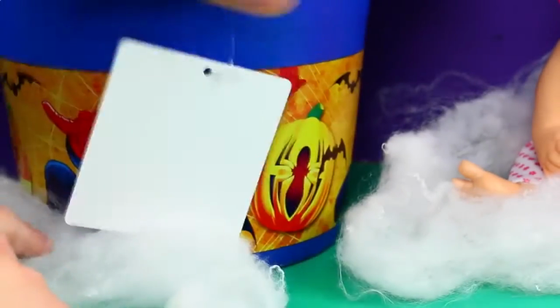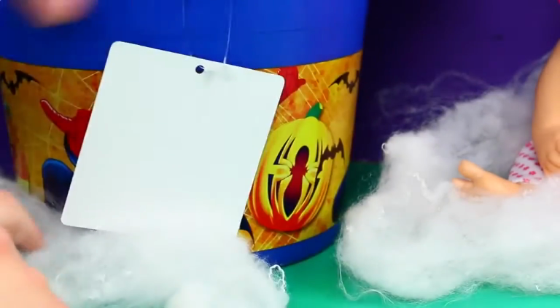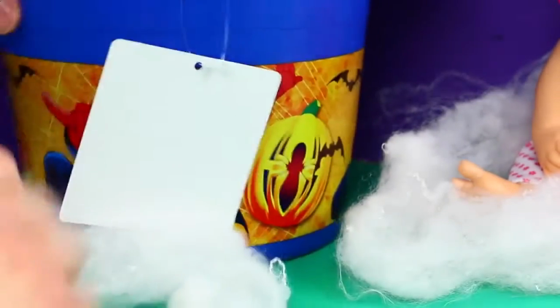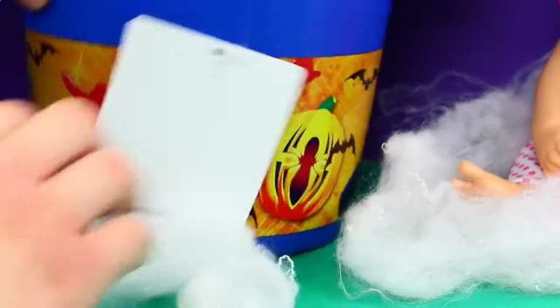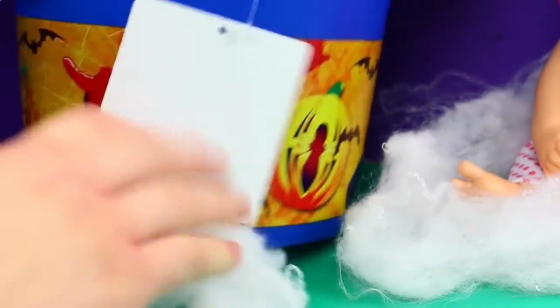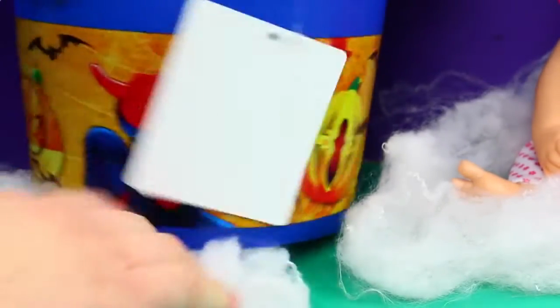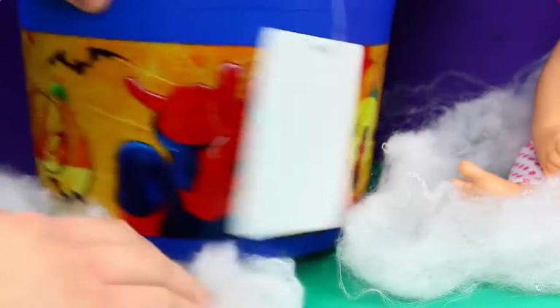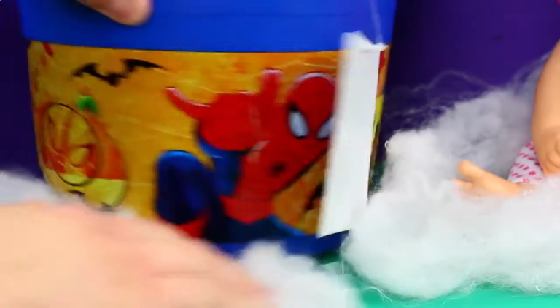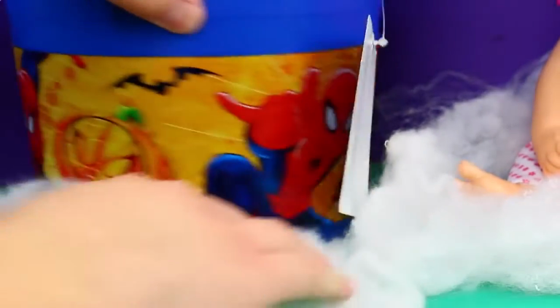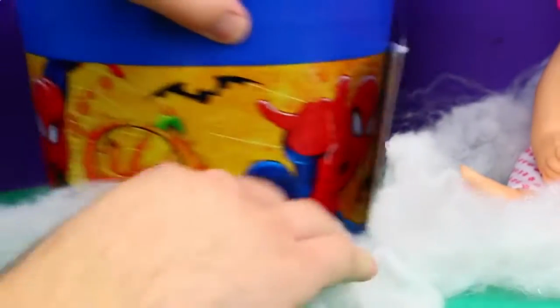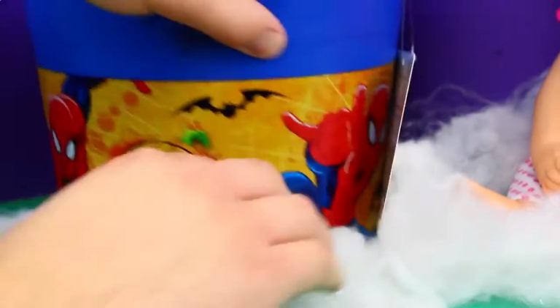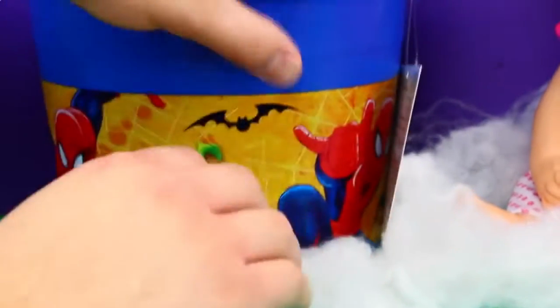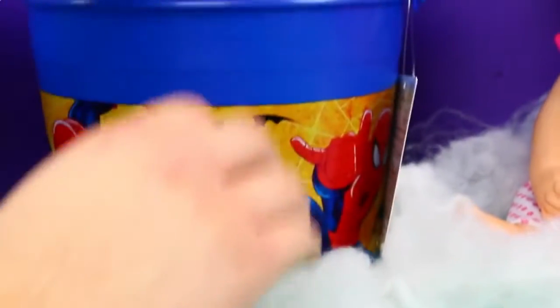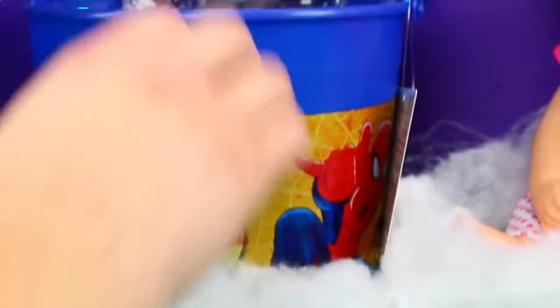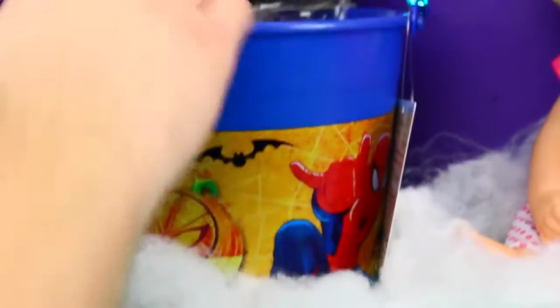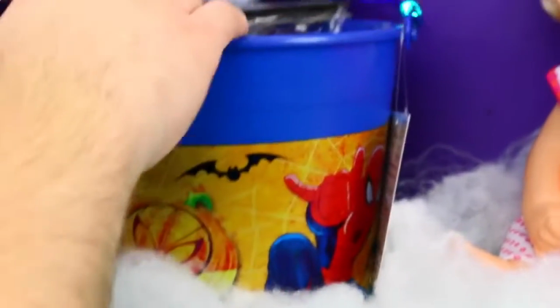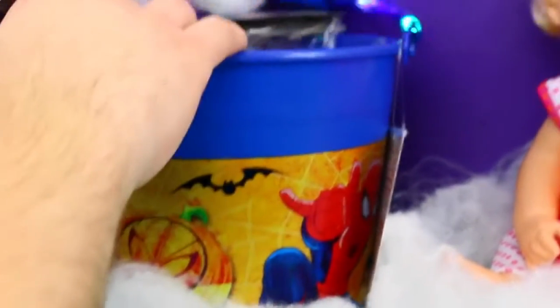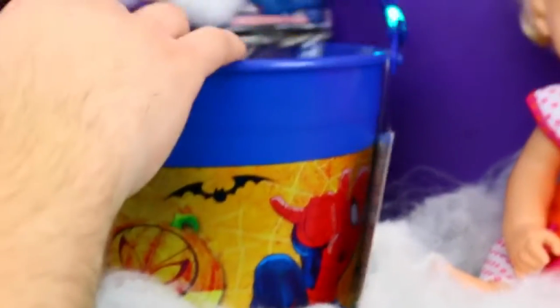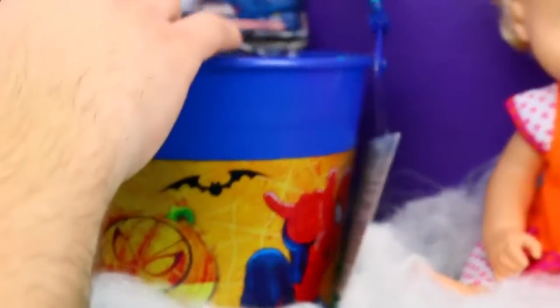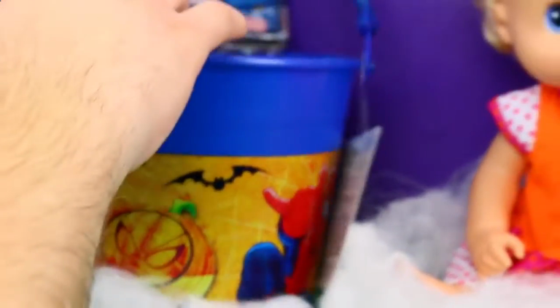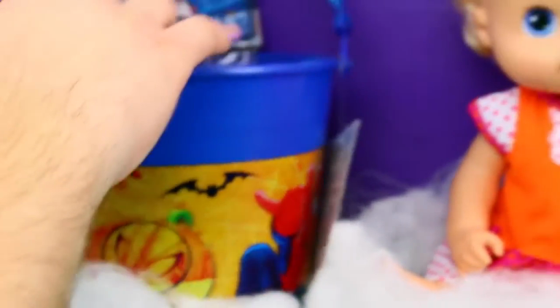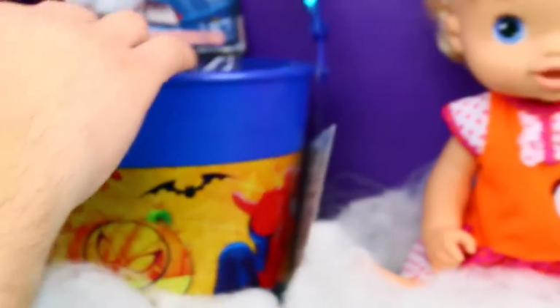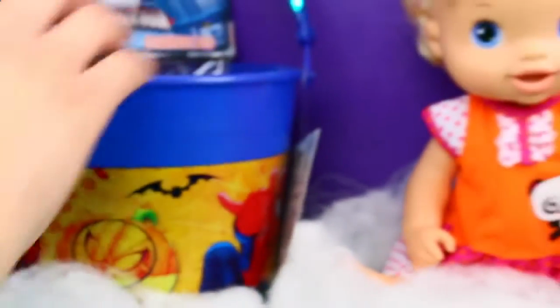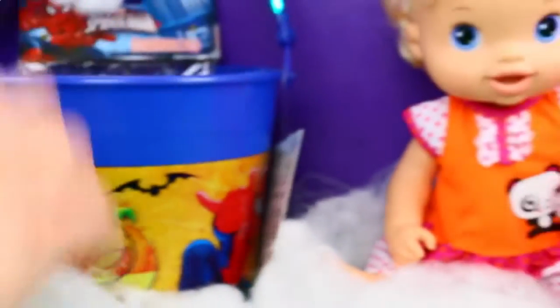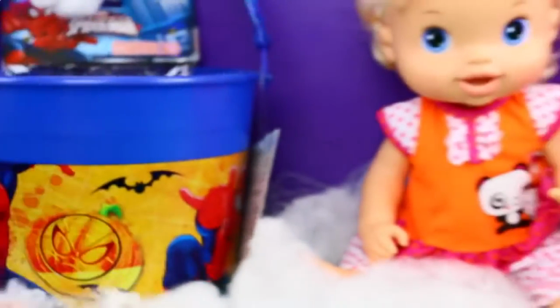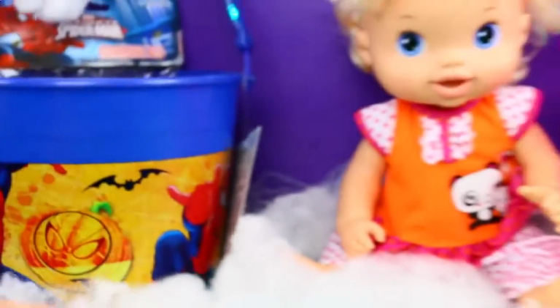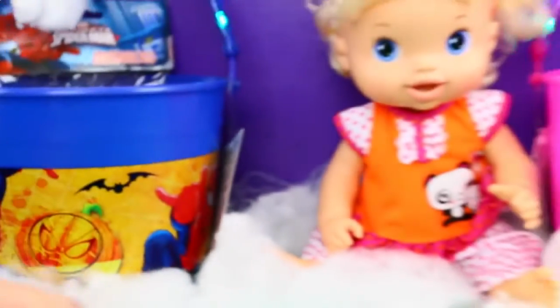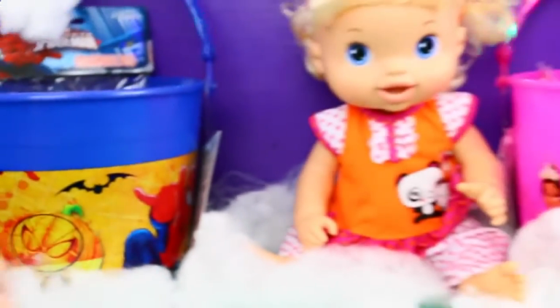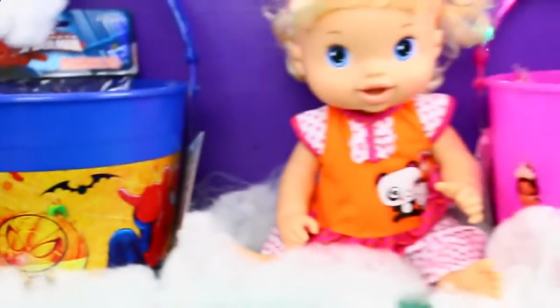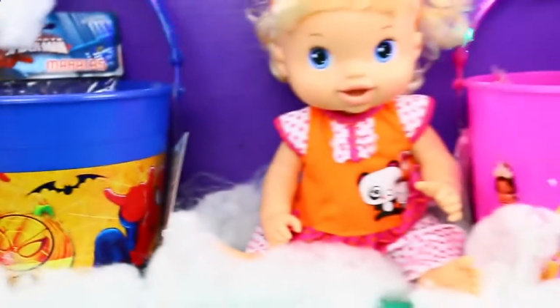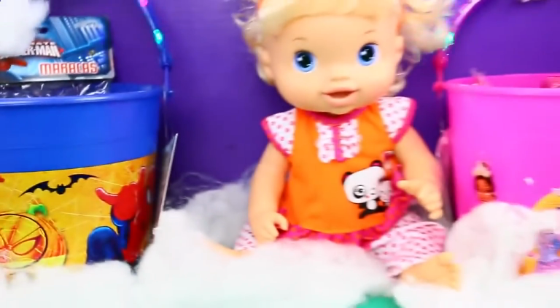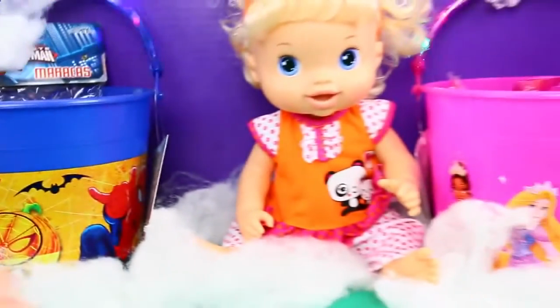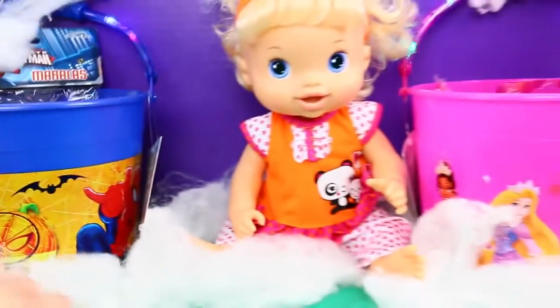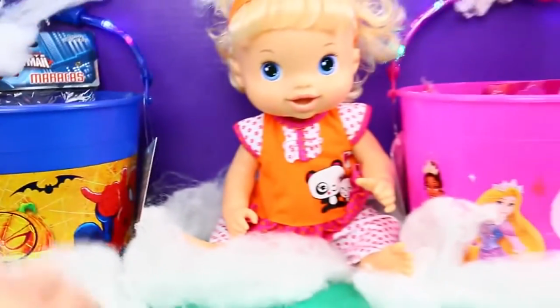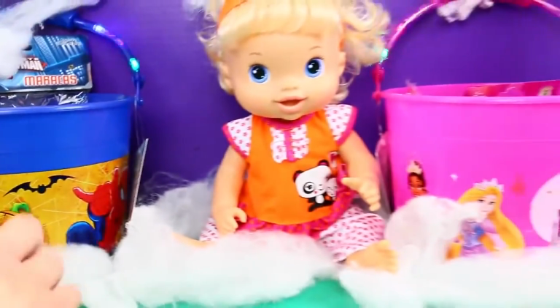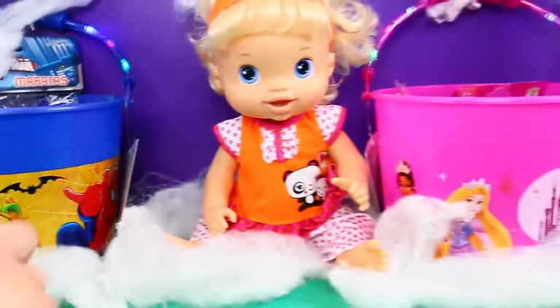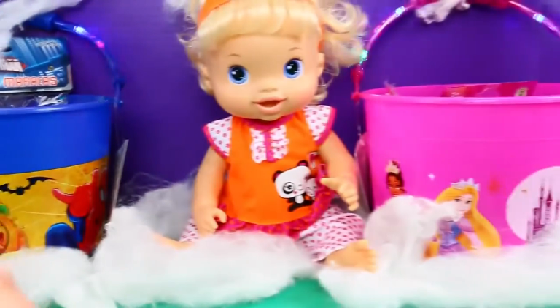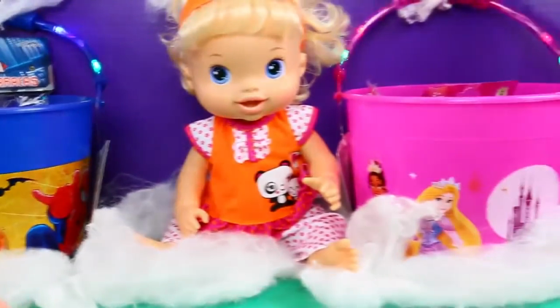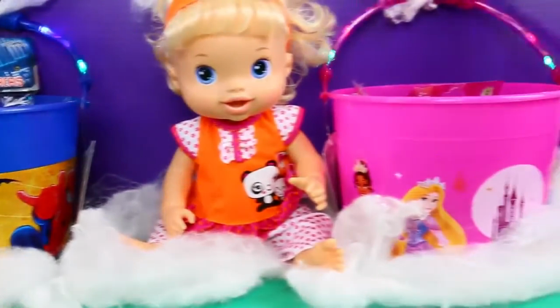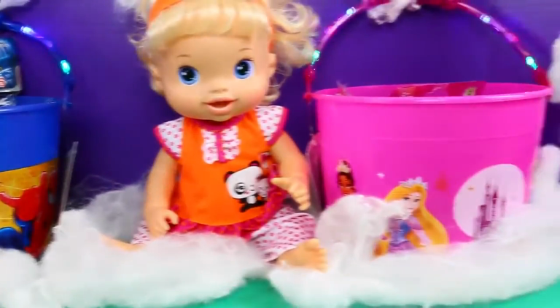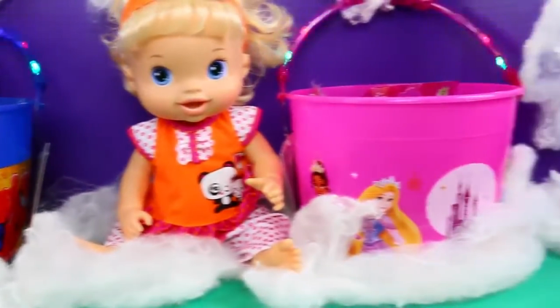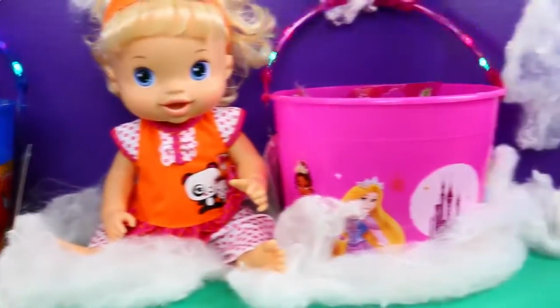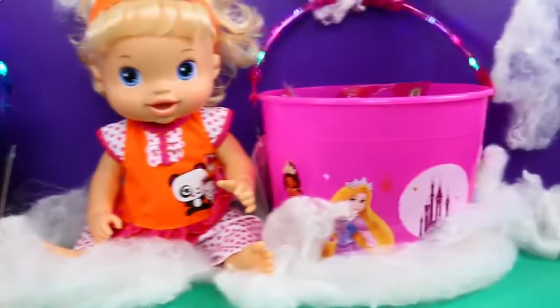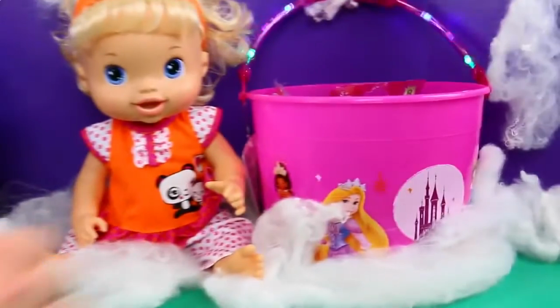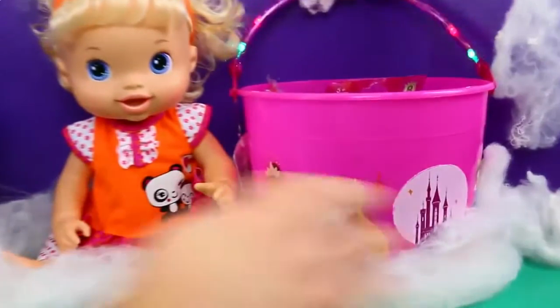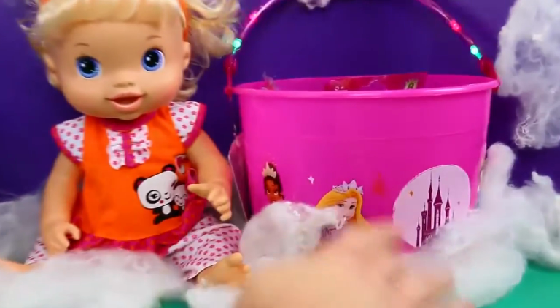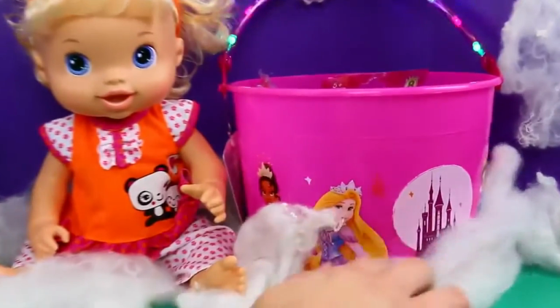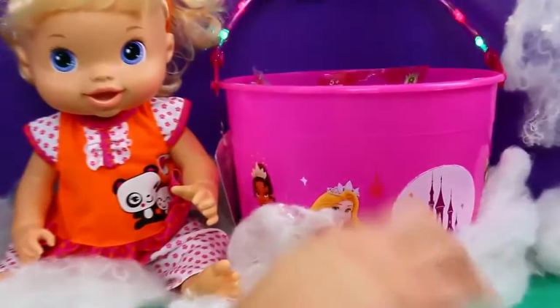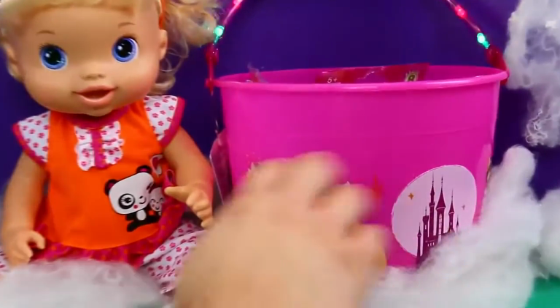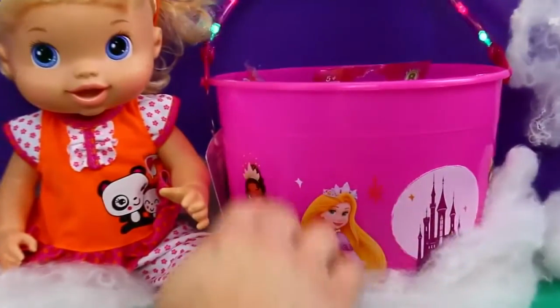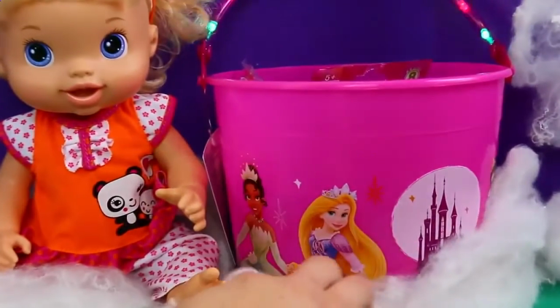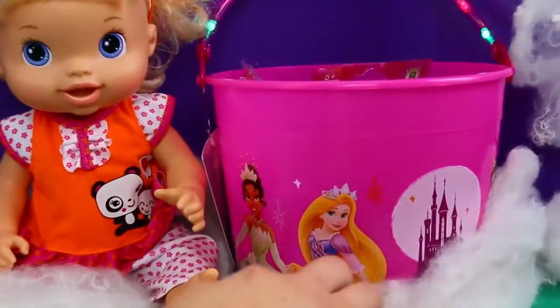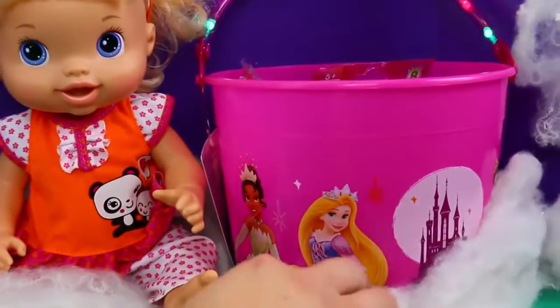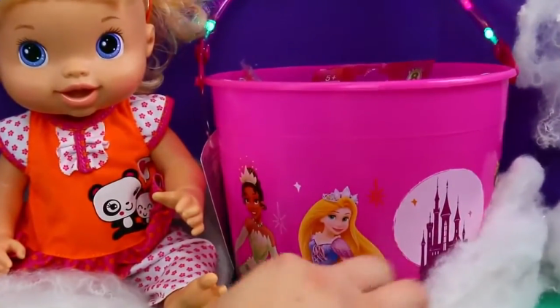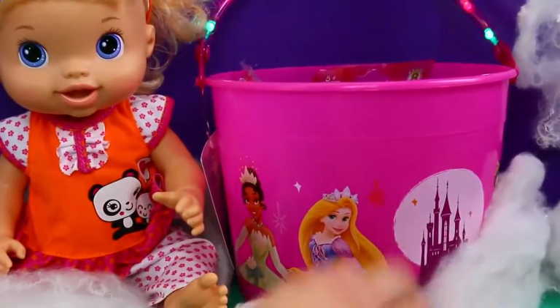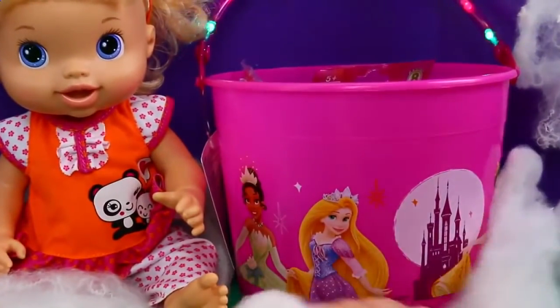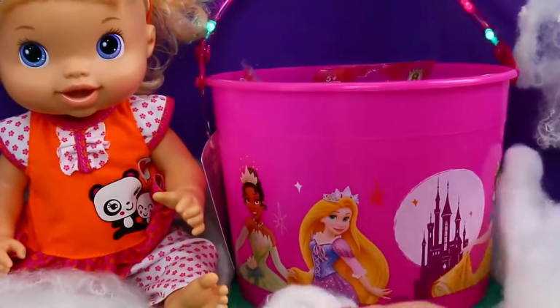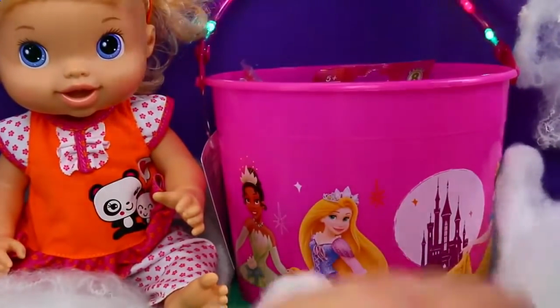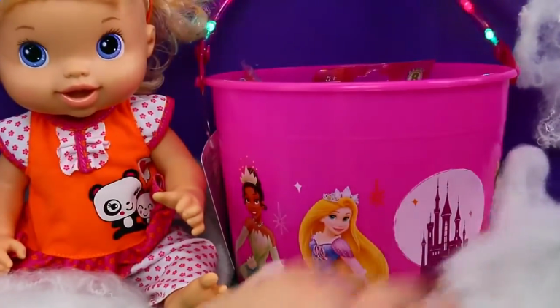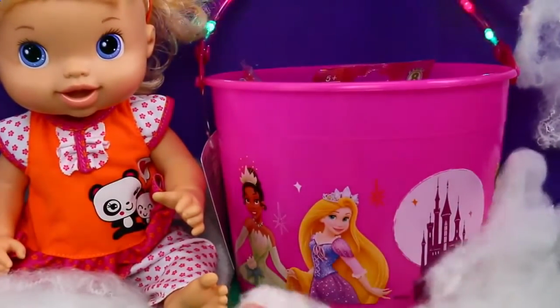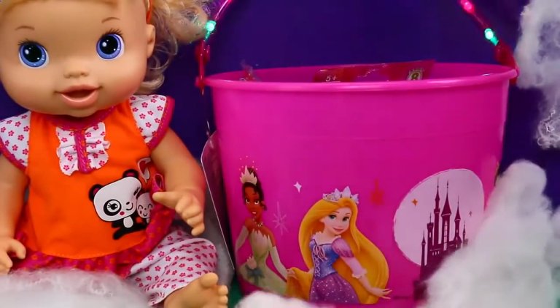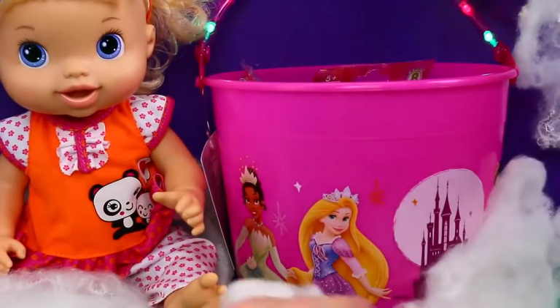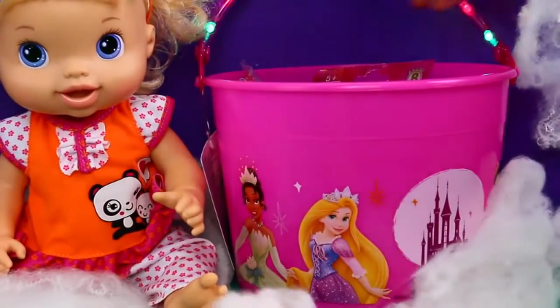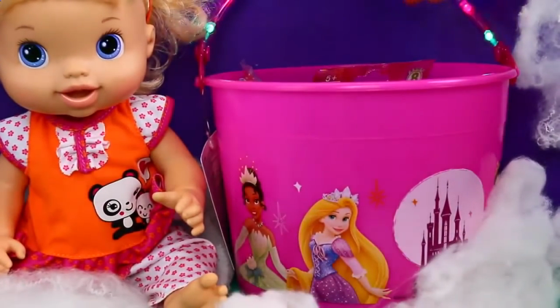That's super cute. And then of course the prizes. And then for me, I have a Disney princess bucket. Let's see — Tiana.